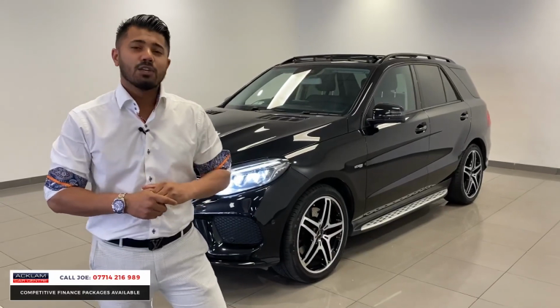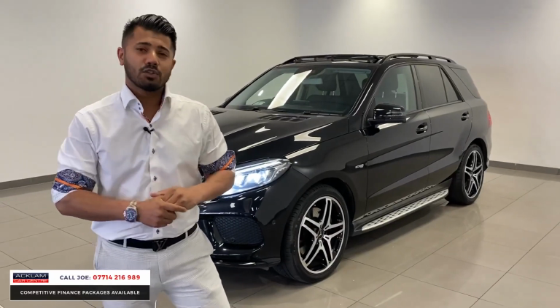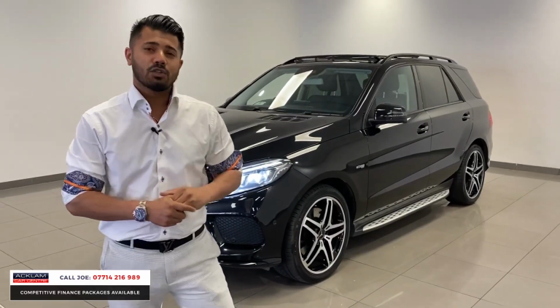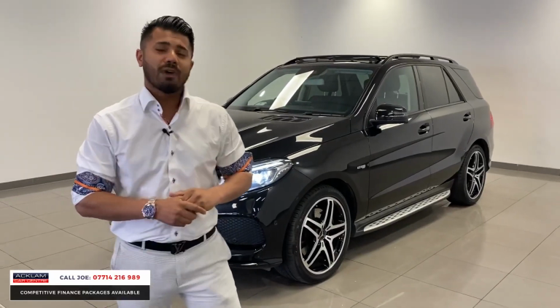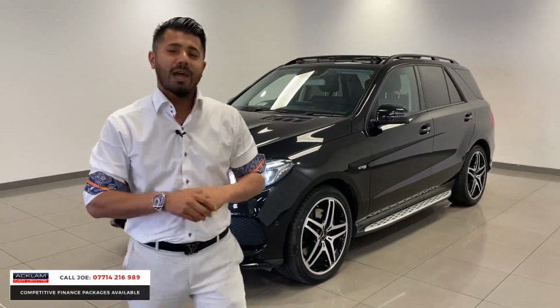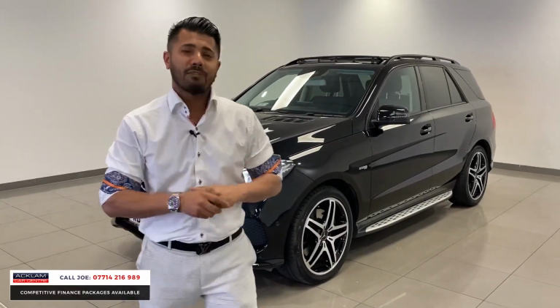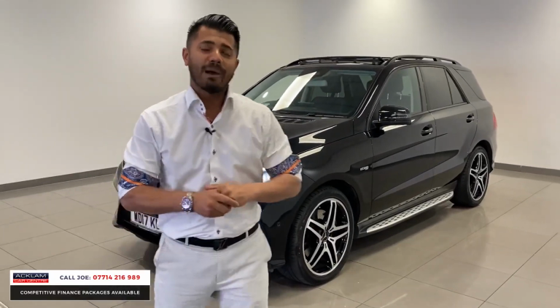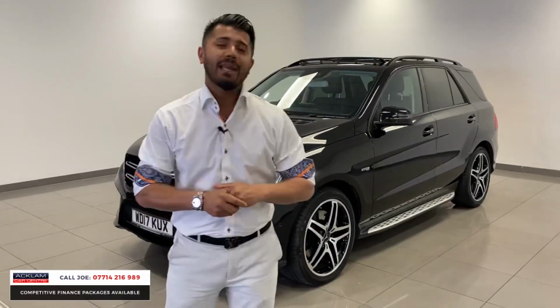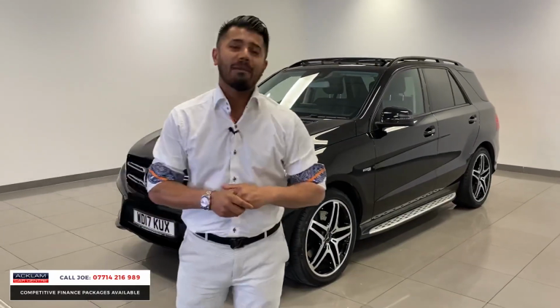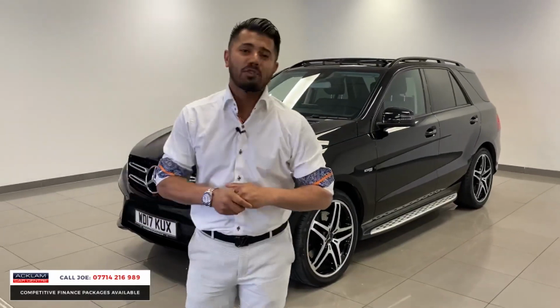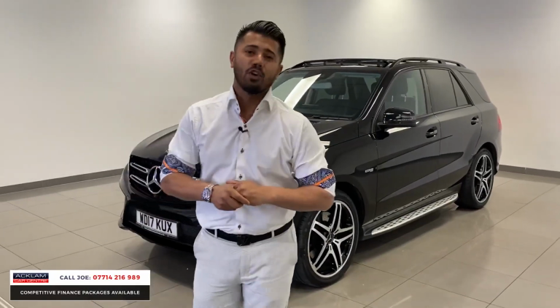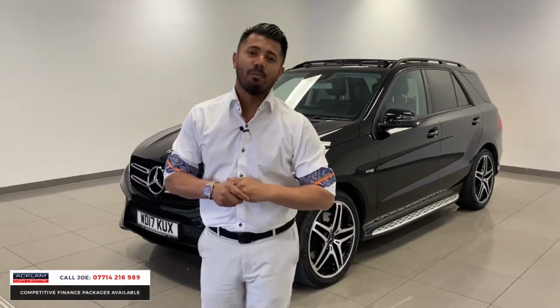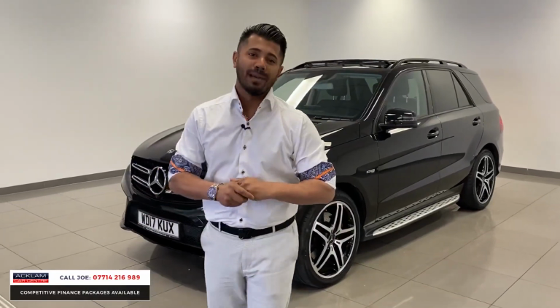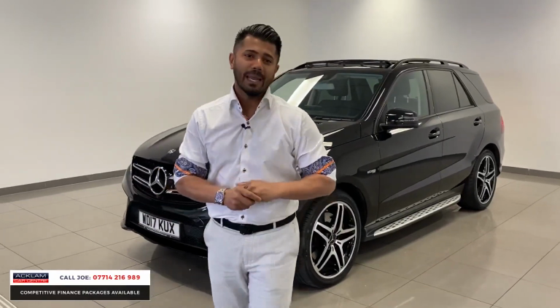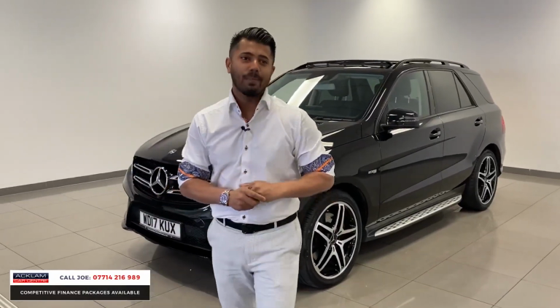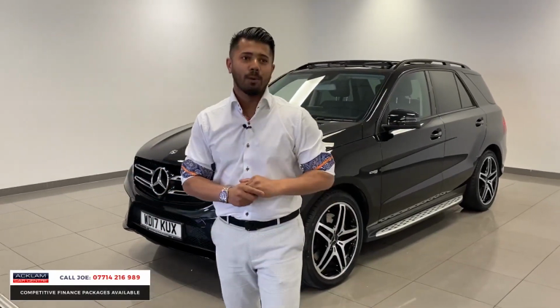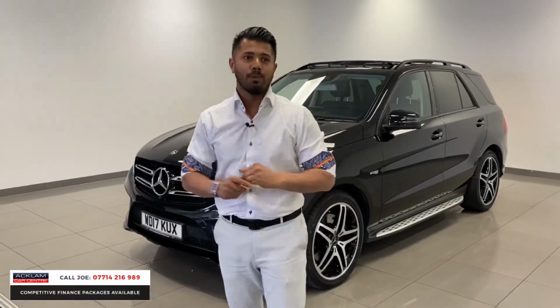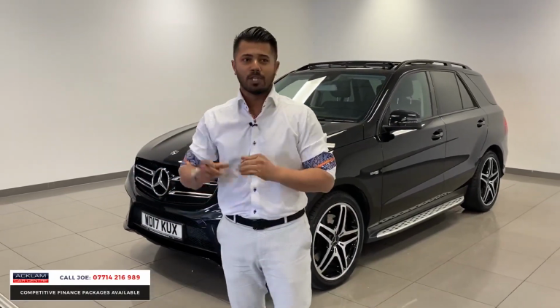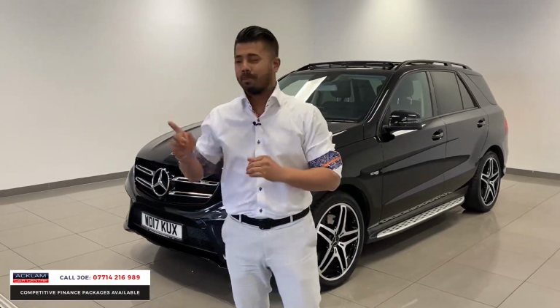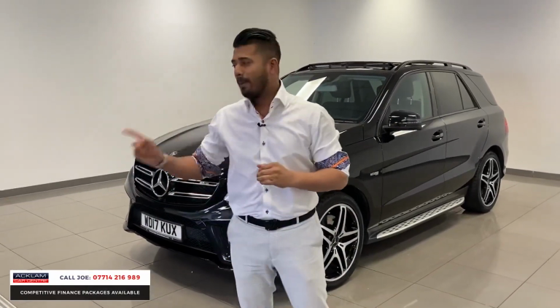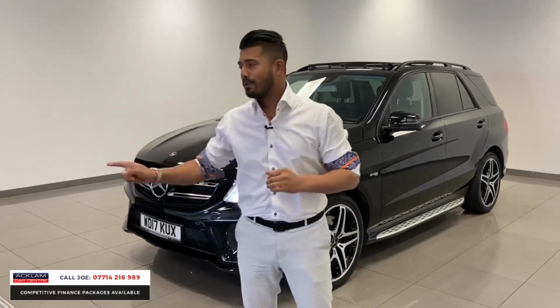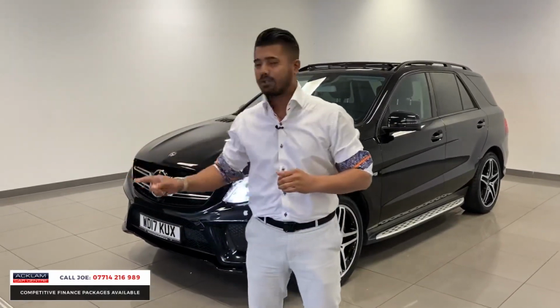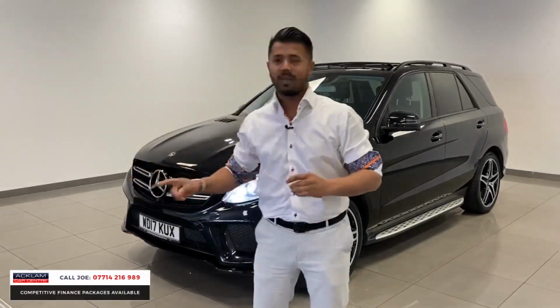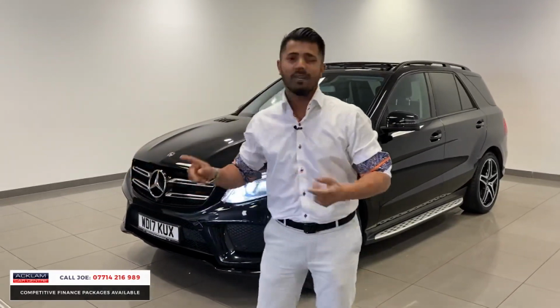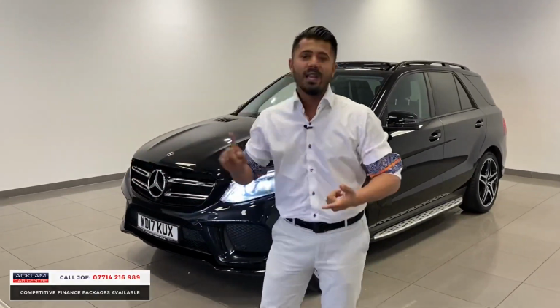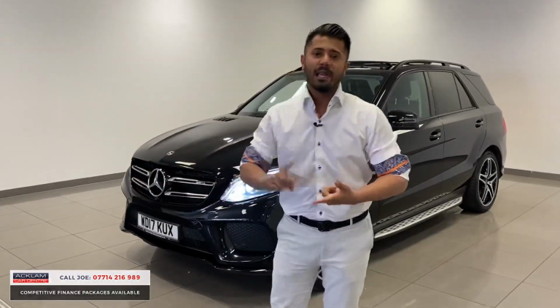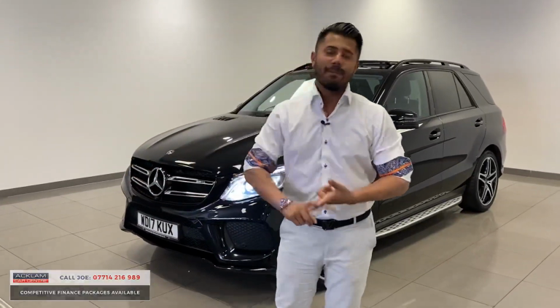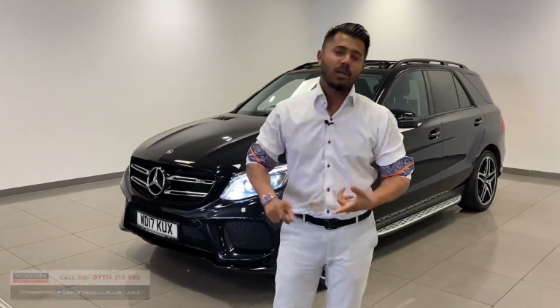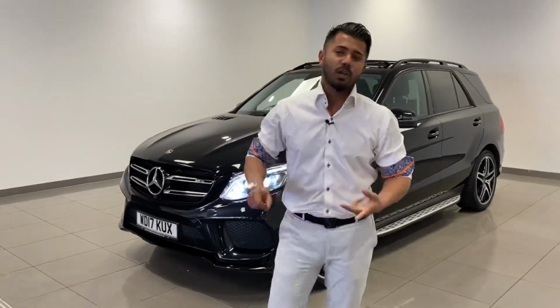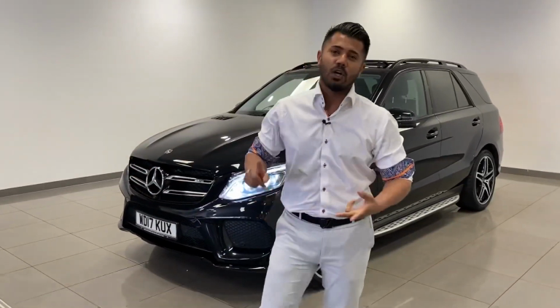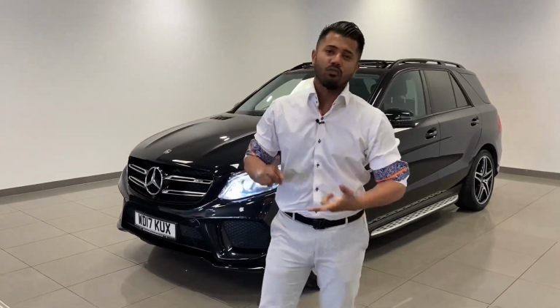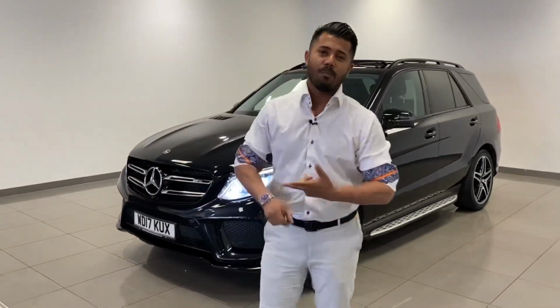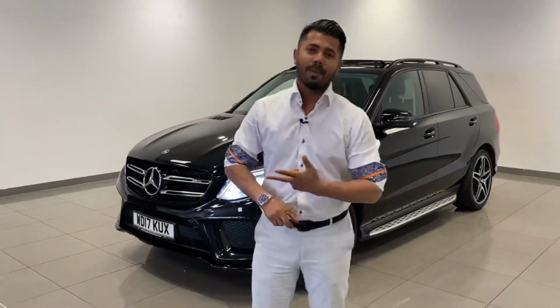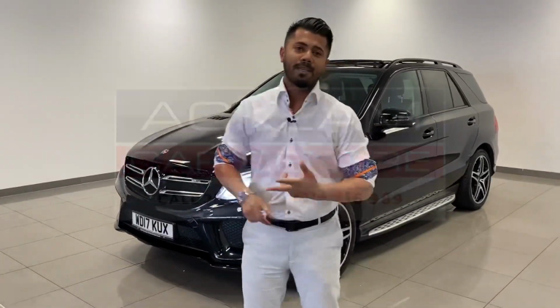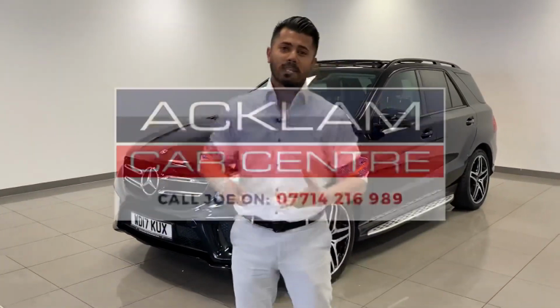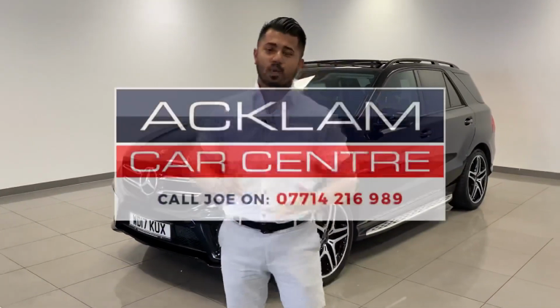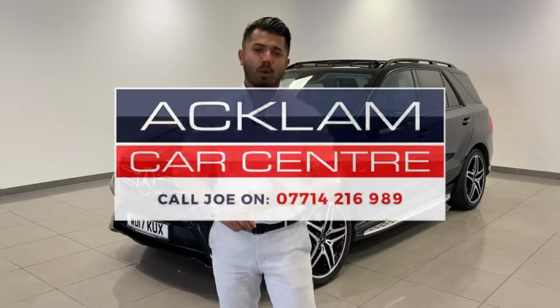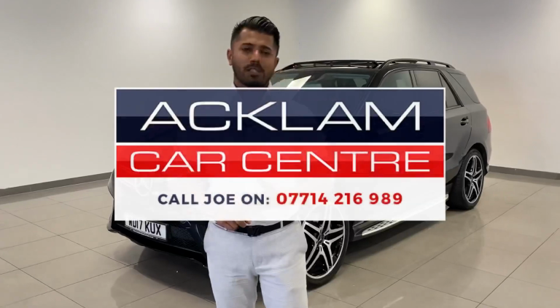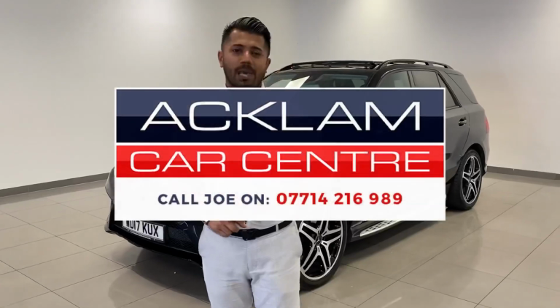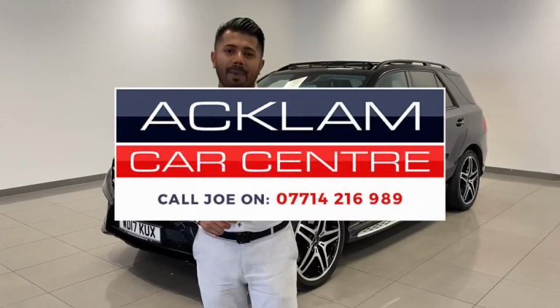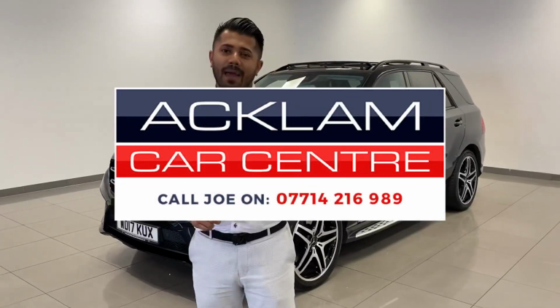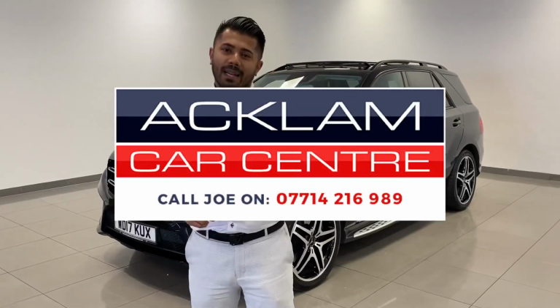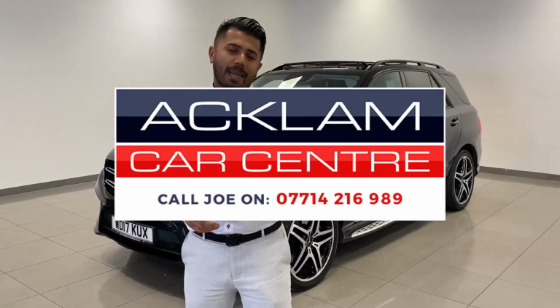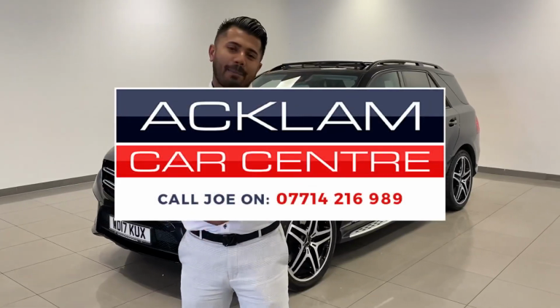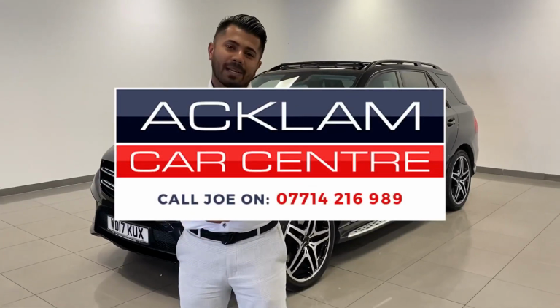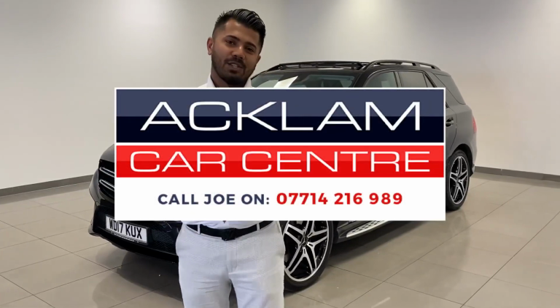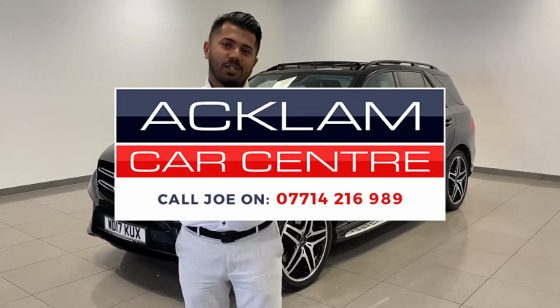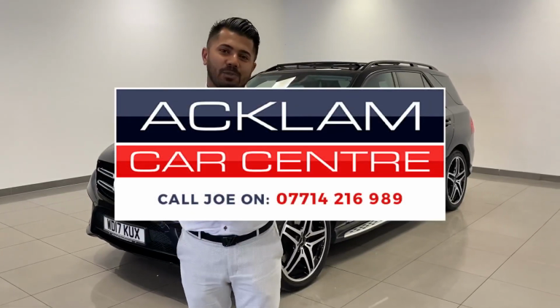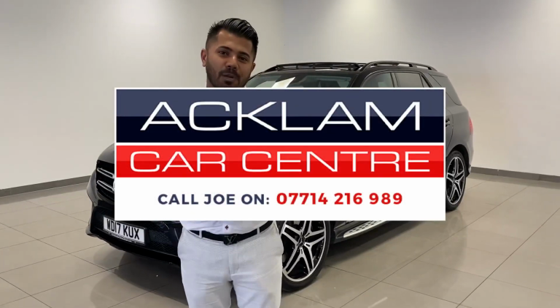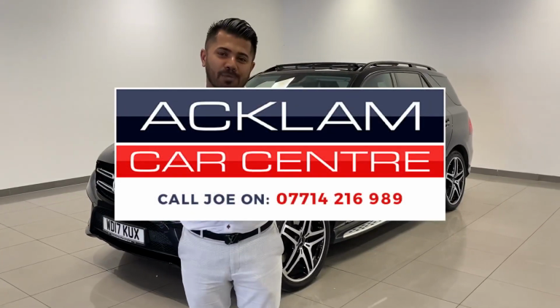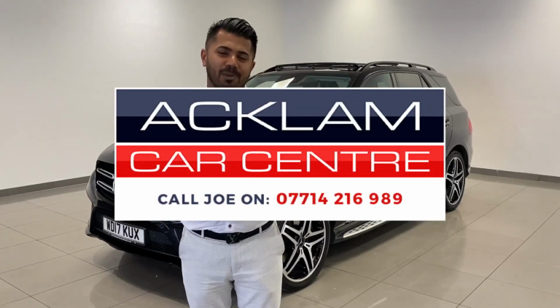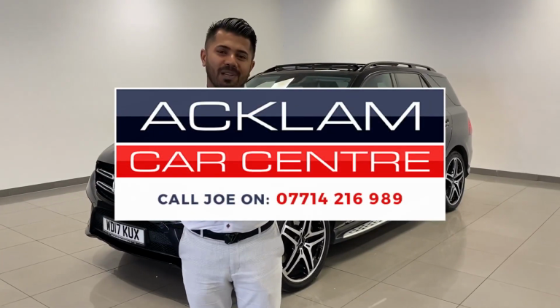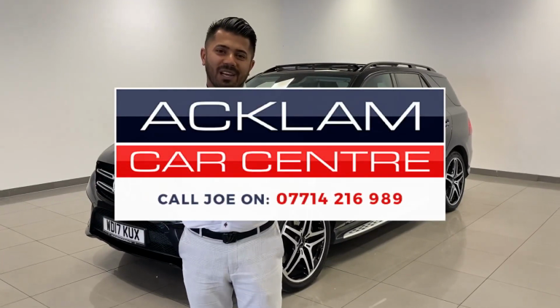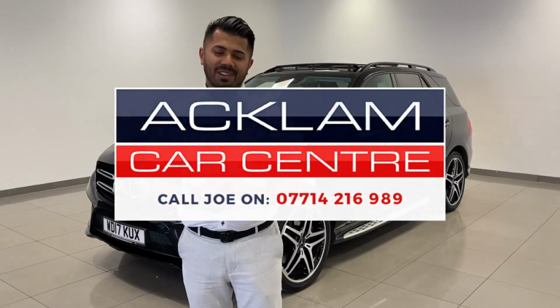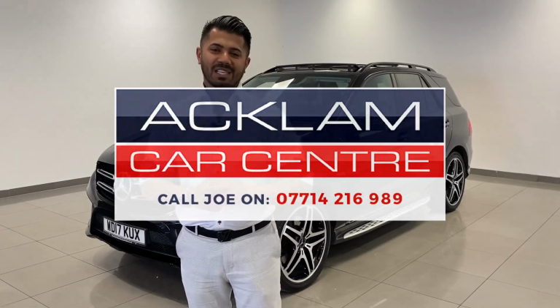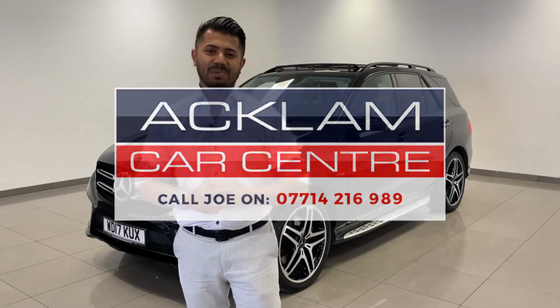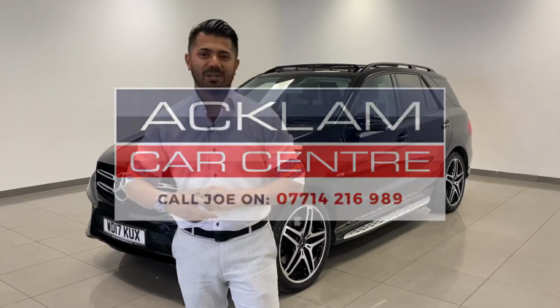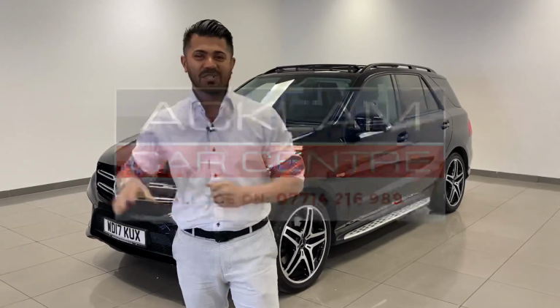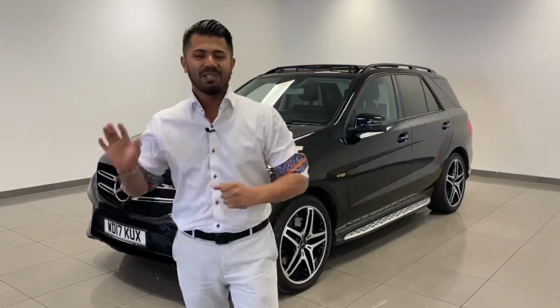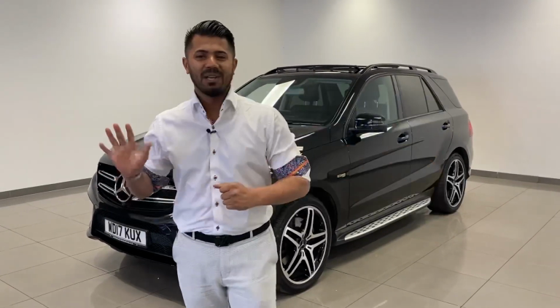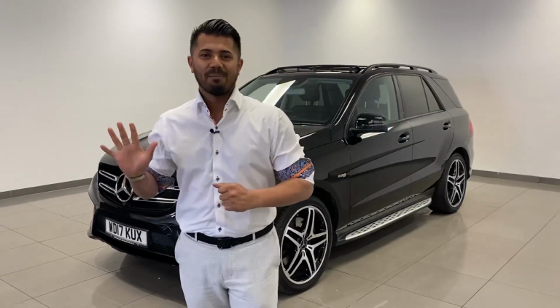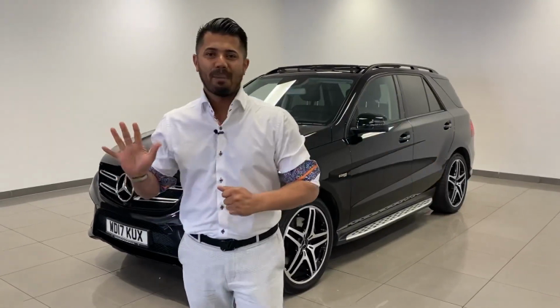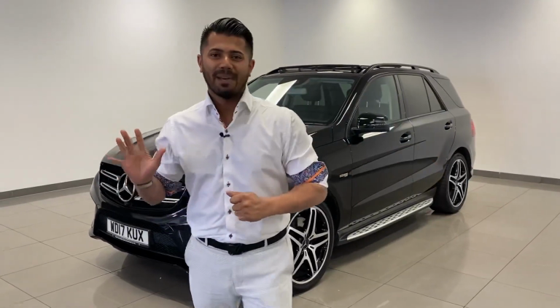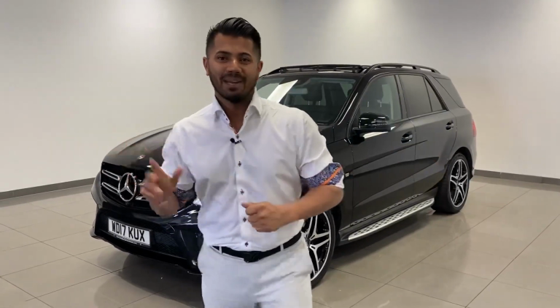Just arrived. My name's Joe, my name and number are on the bottom of the screen. Give me a call, drop me a text or WhatsApp and I'll get back to you as soon as possible. Thanks for watching, bye-bye now.